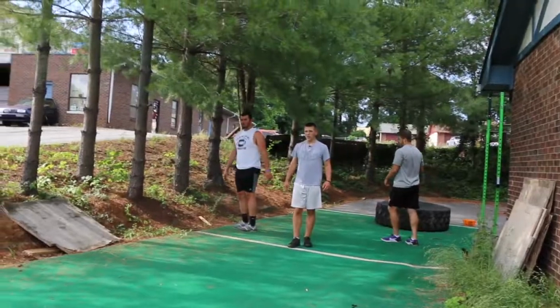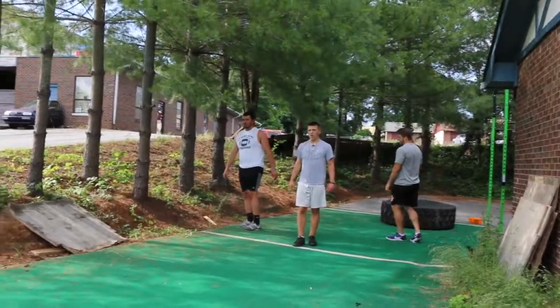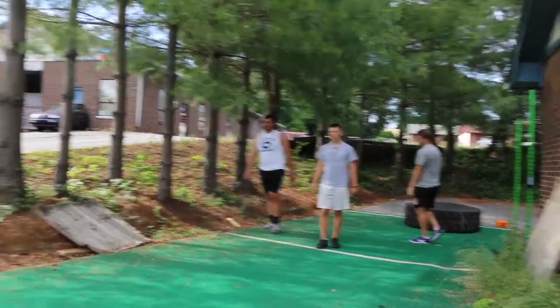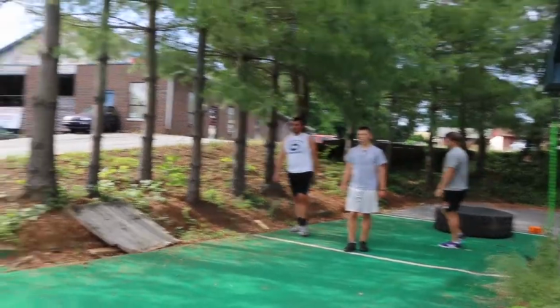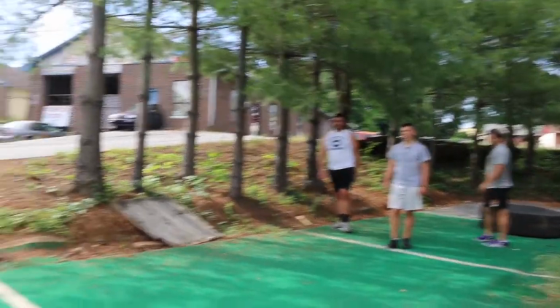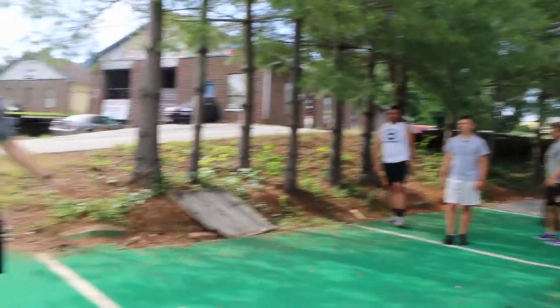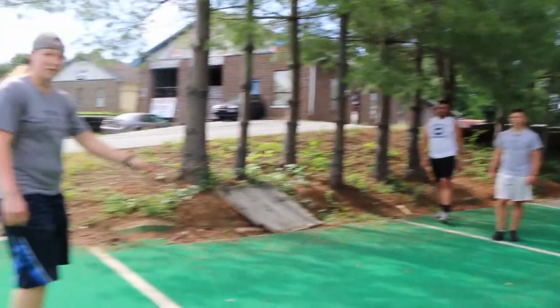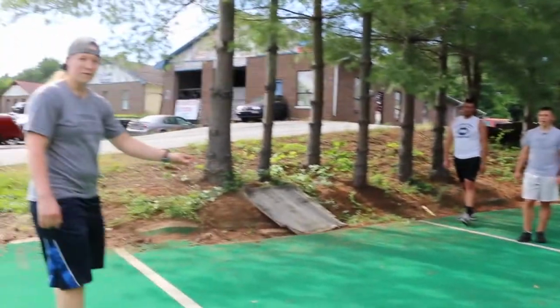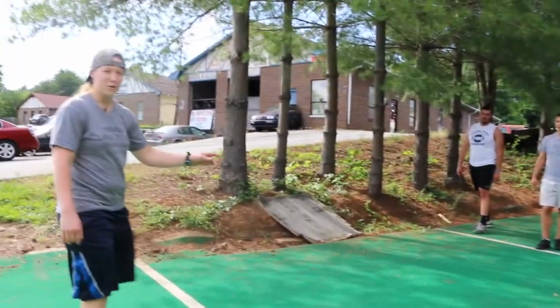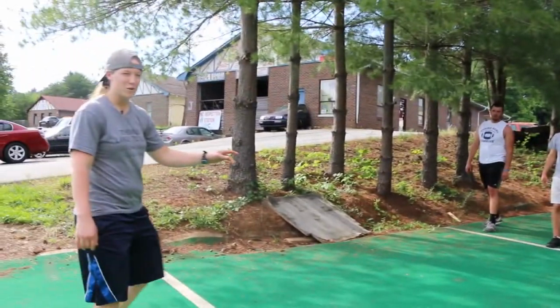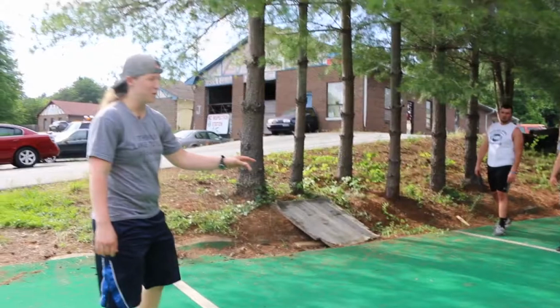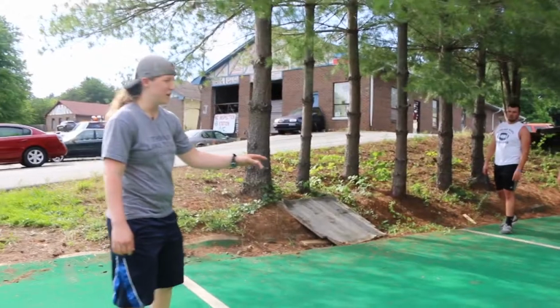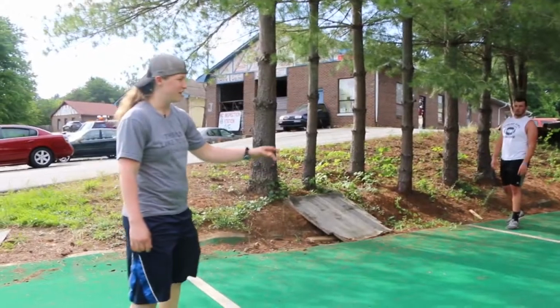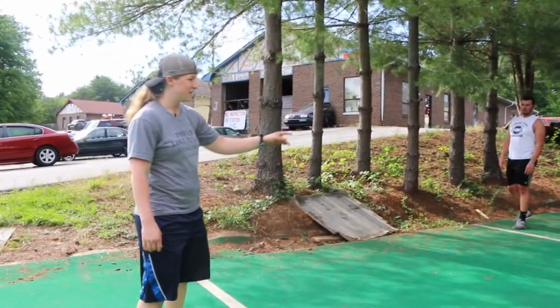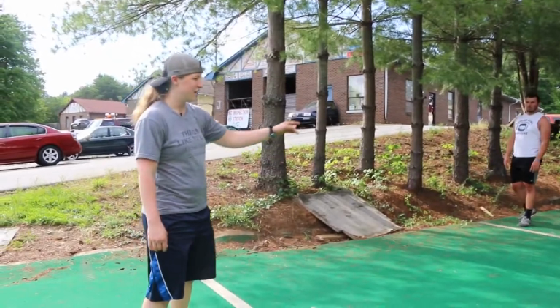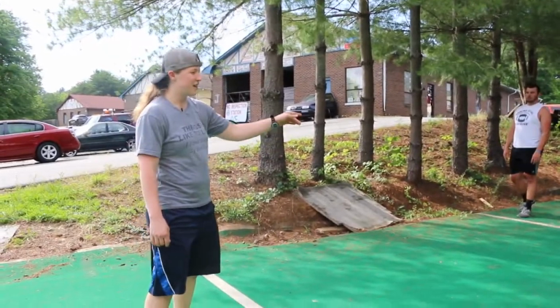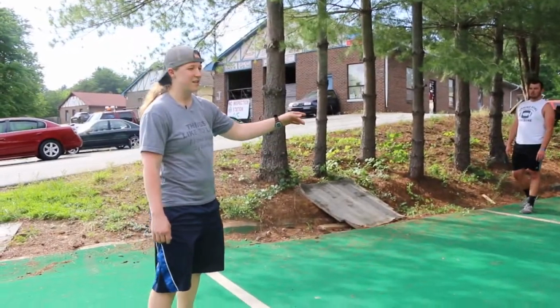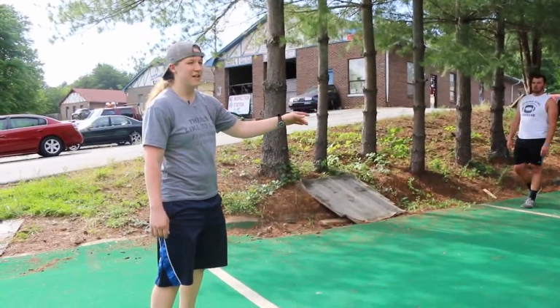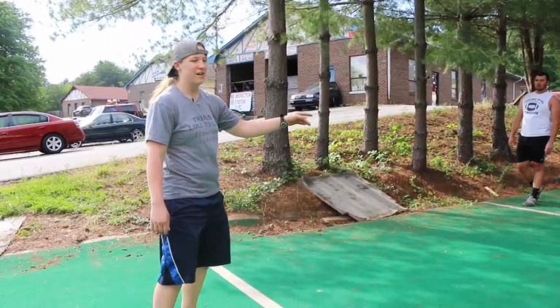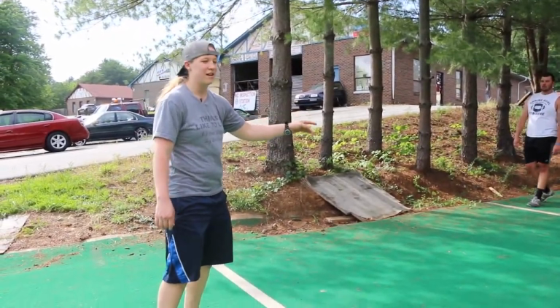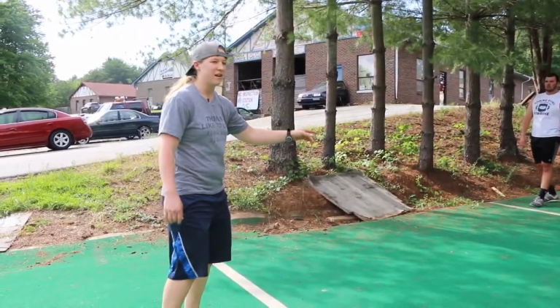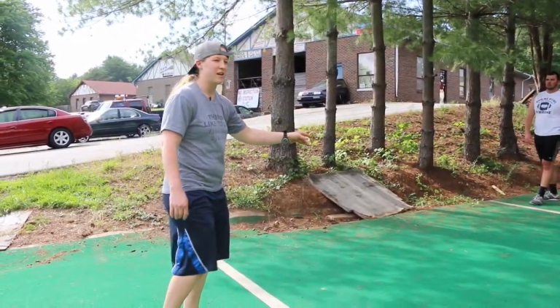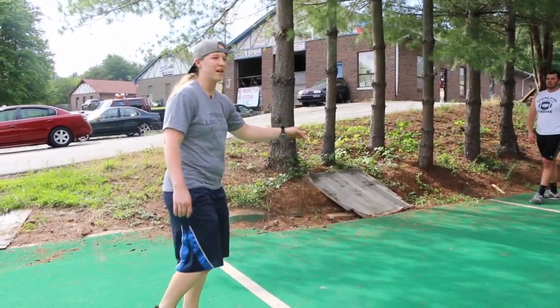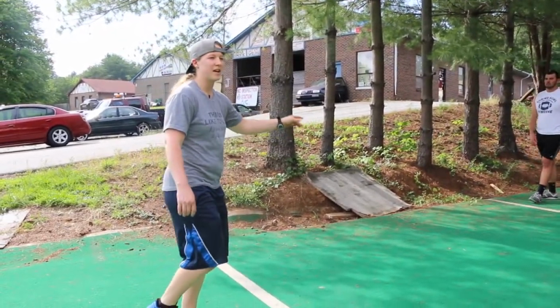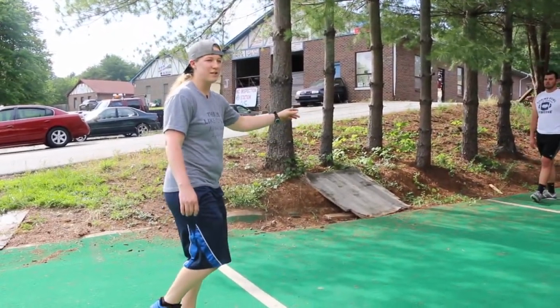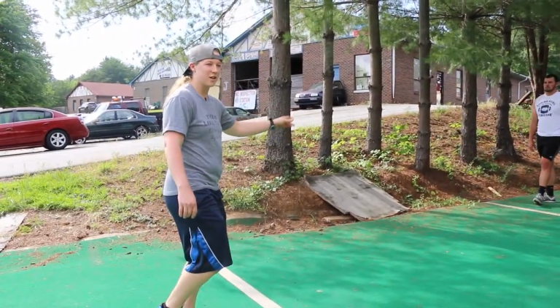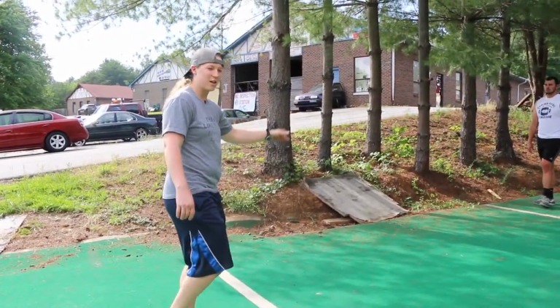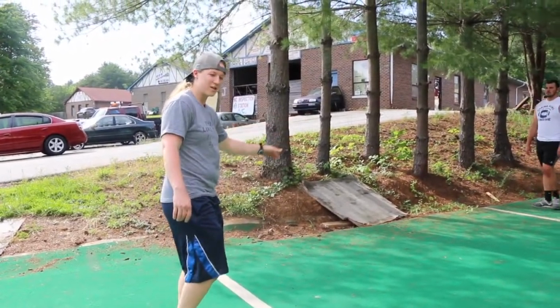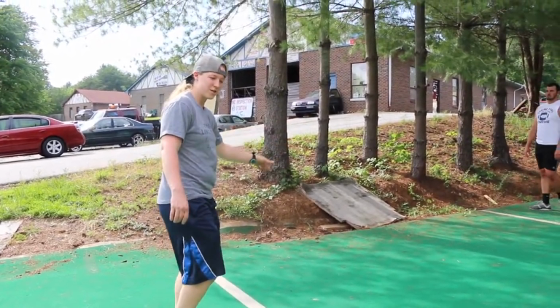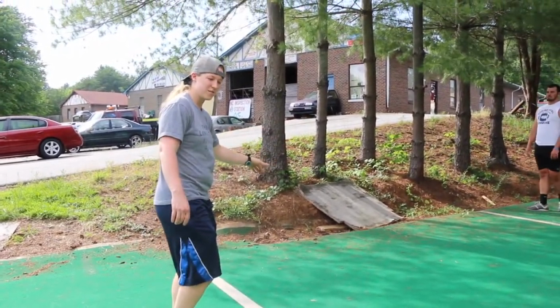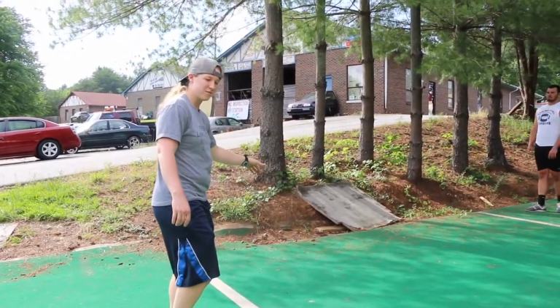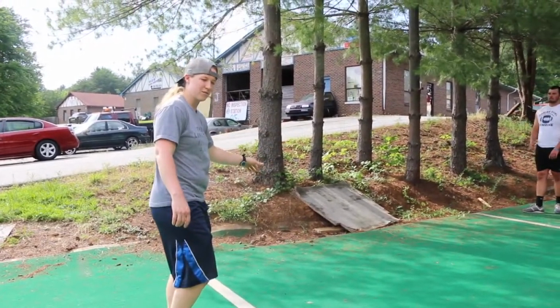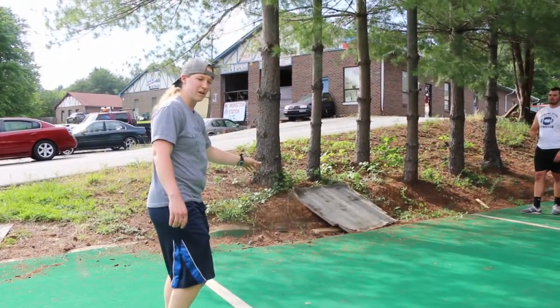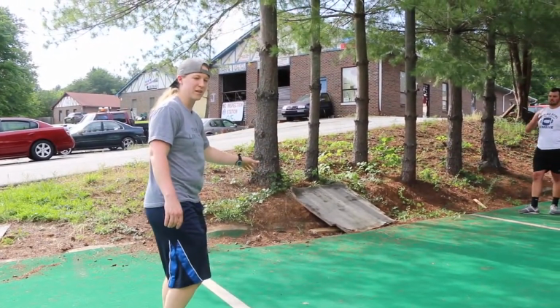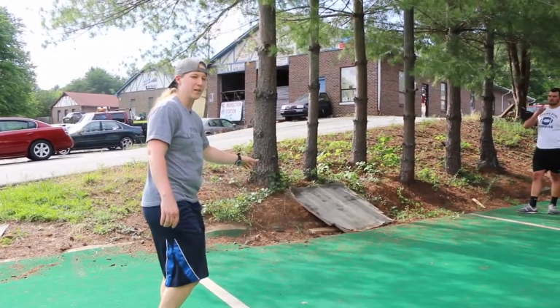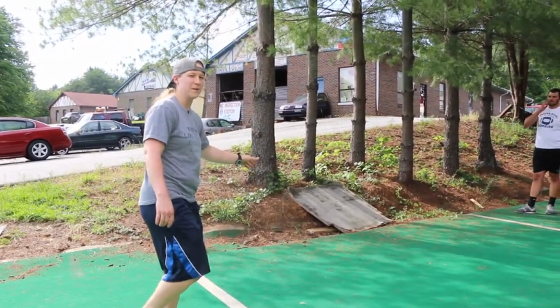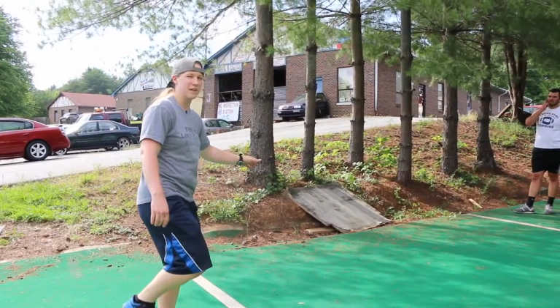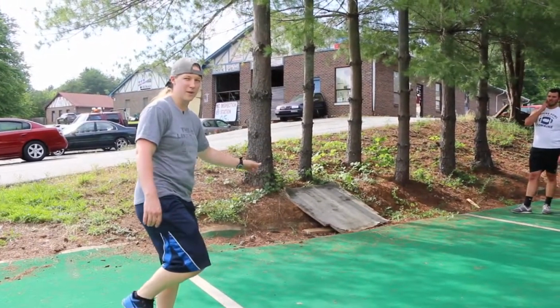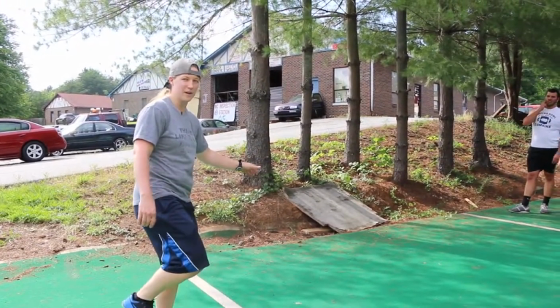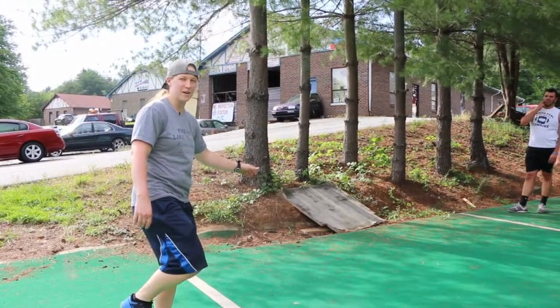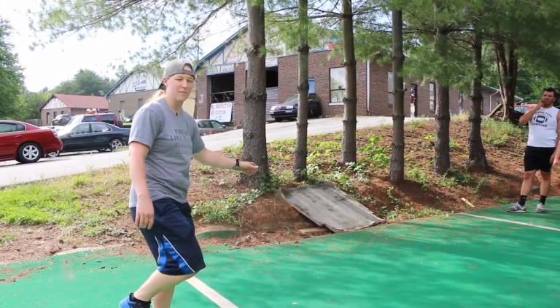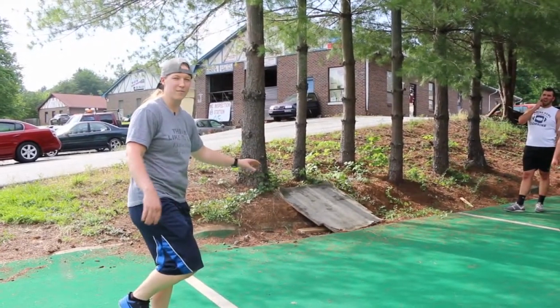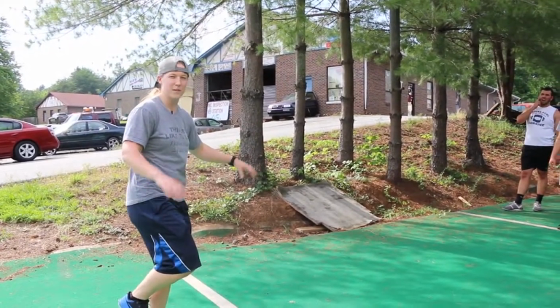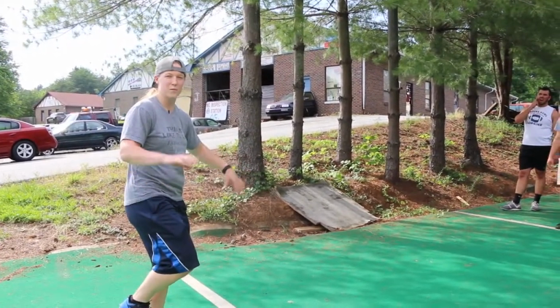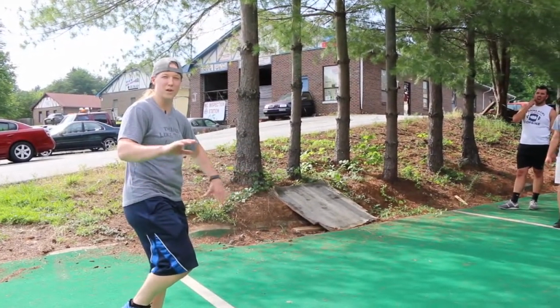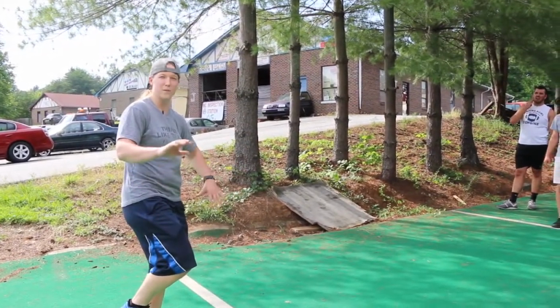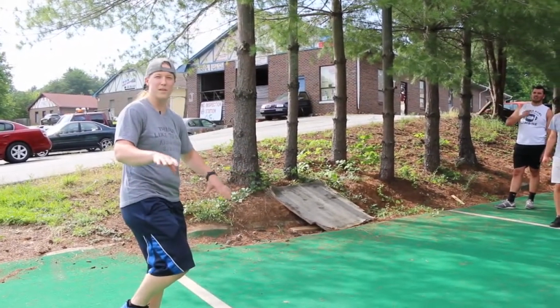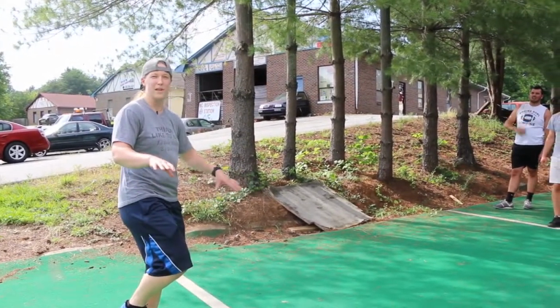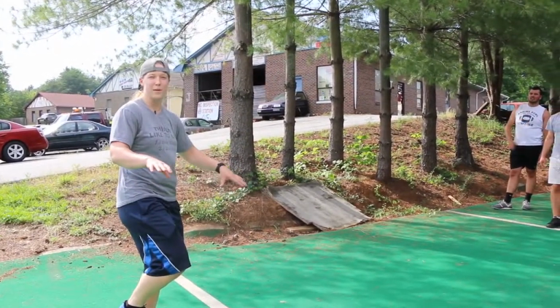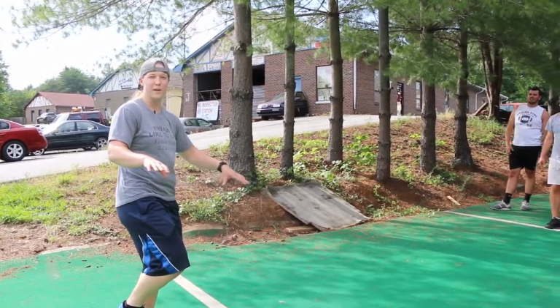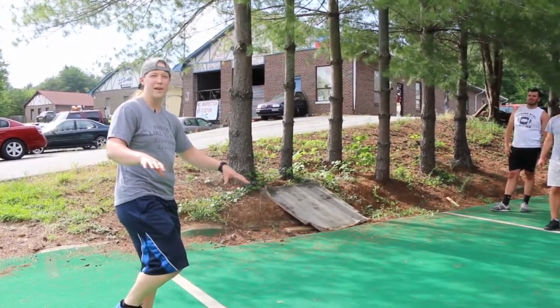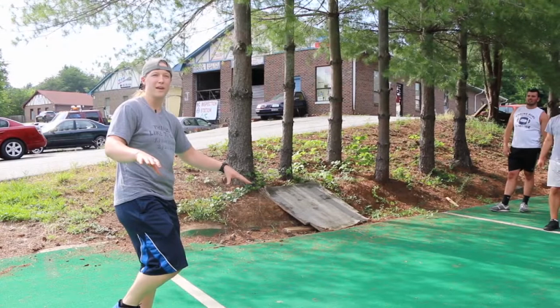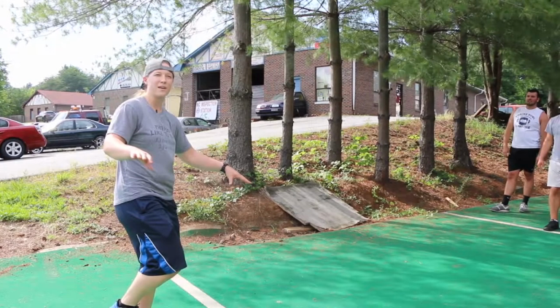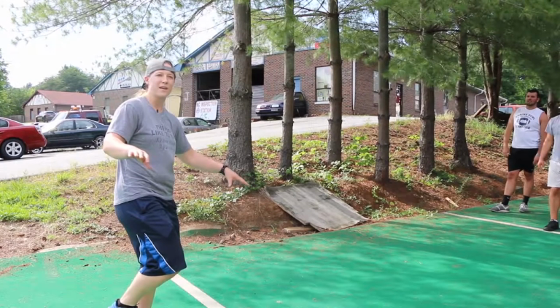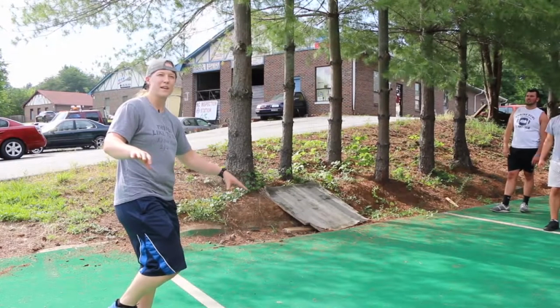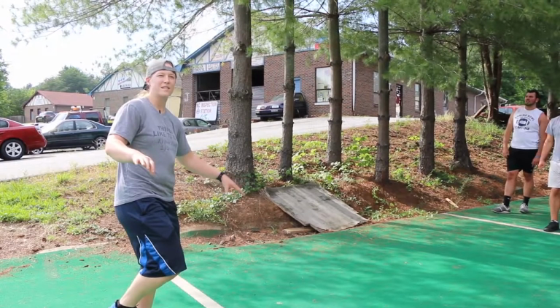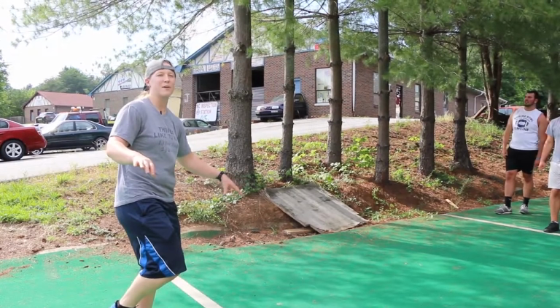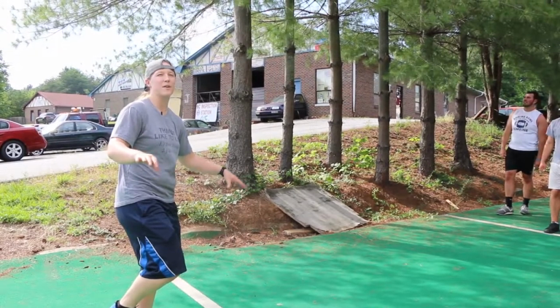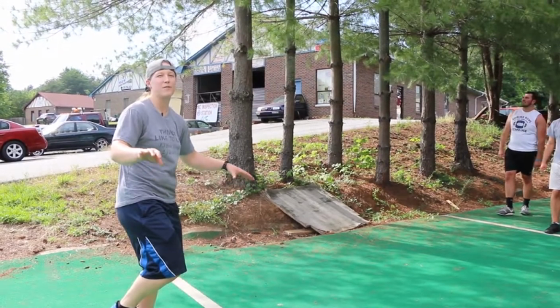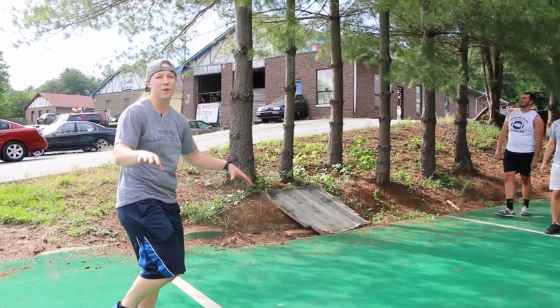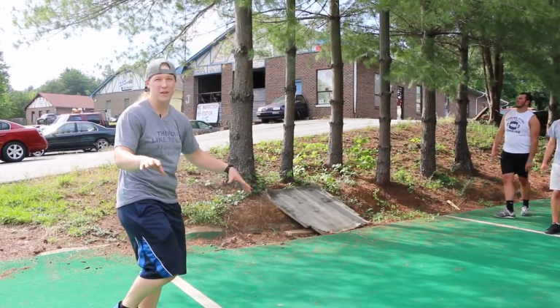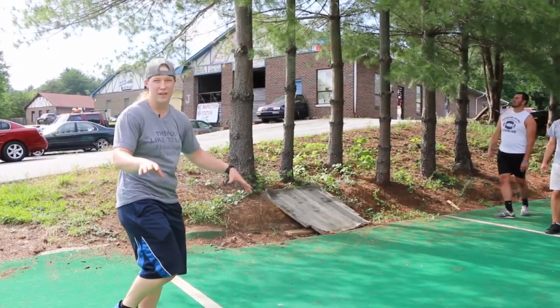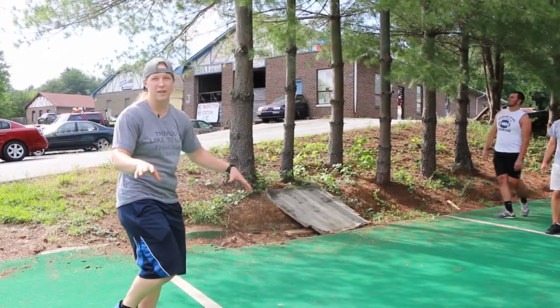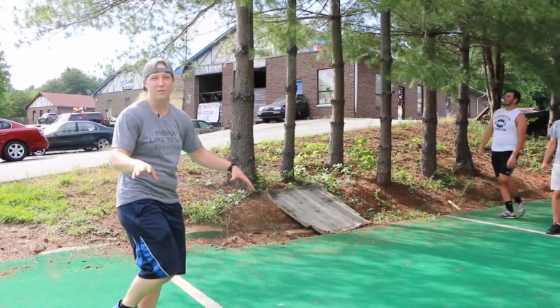You saw that Tate kind of touched and picked it back up — that's 100% A-OK. It's better than falling down.